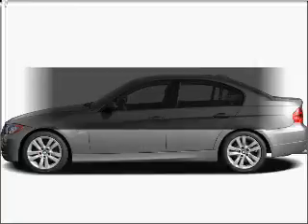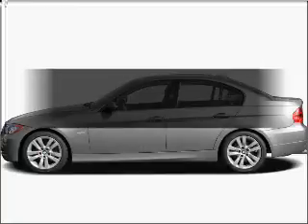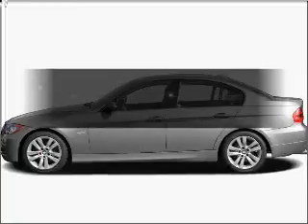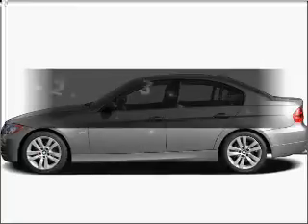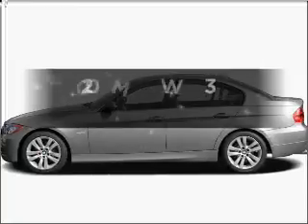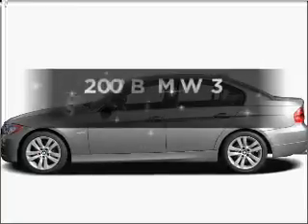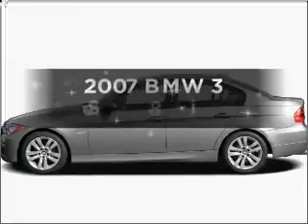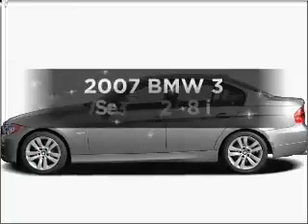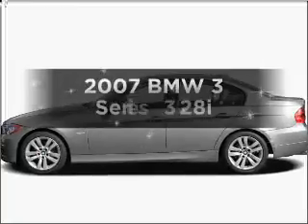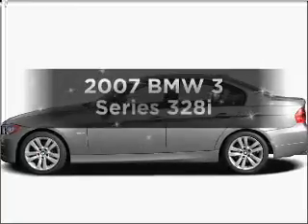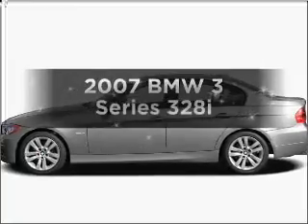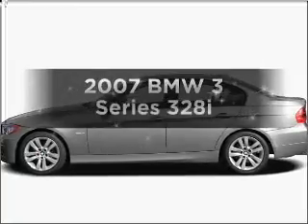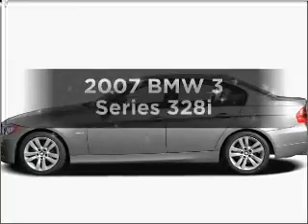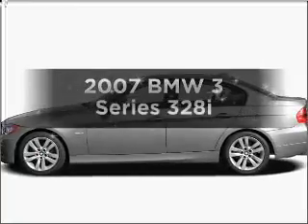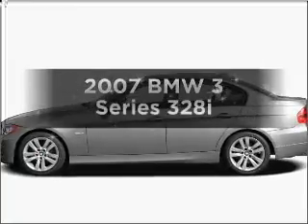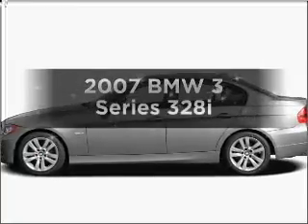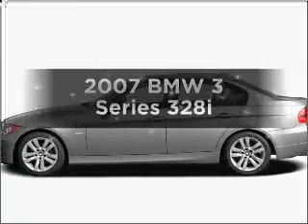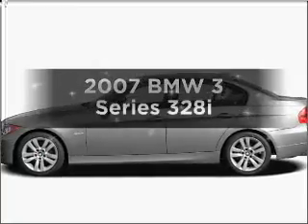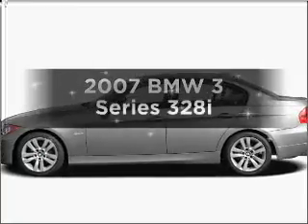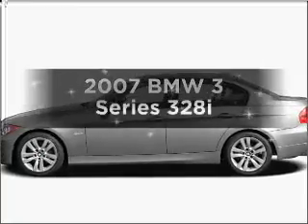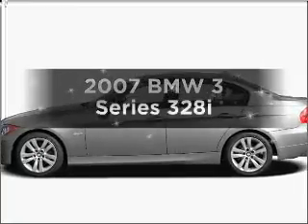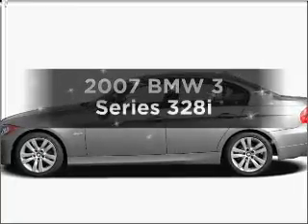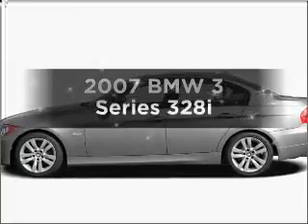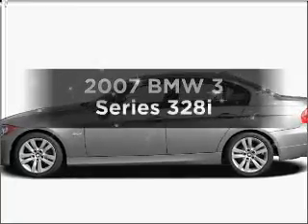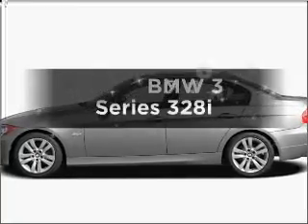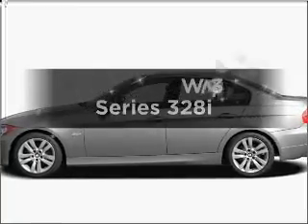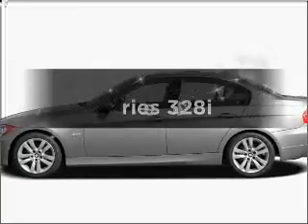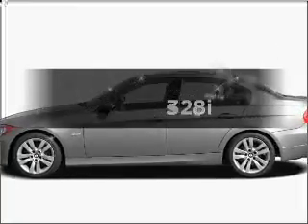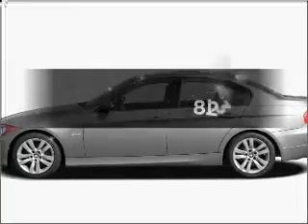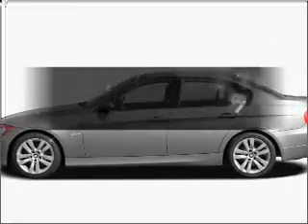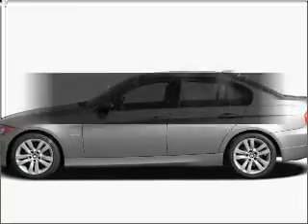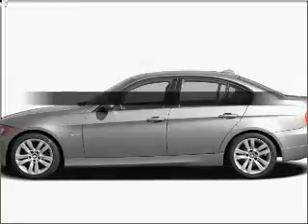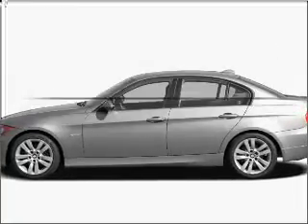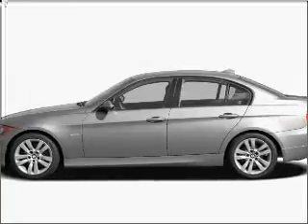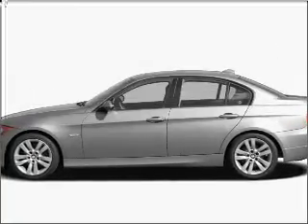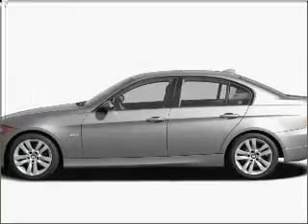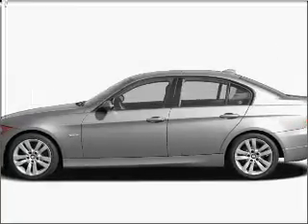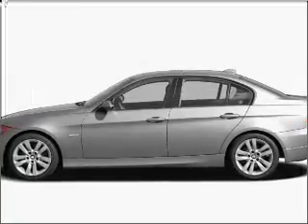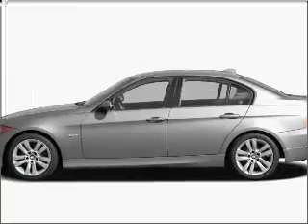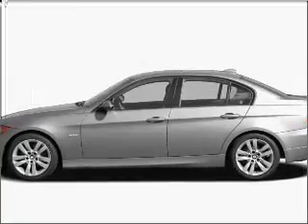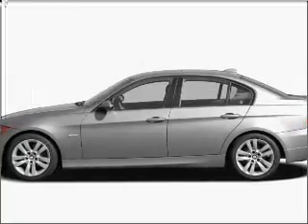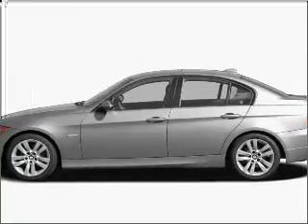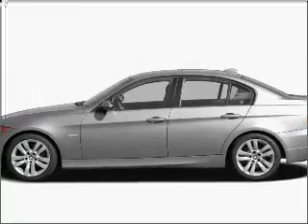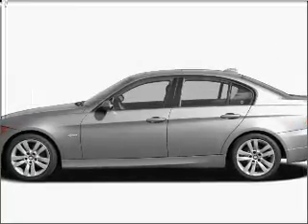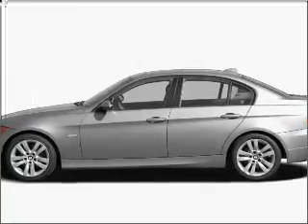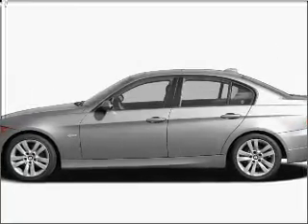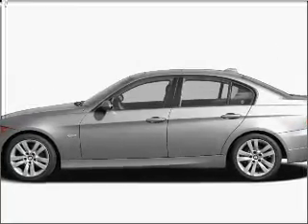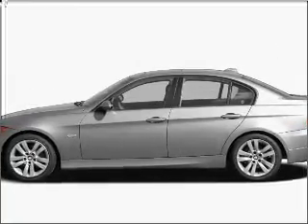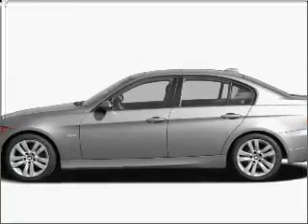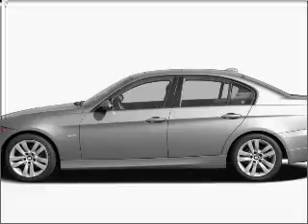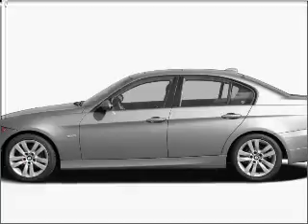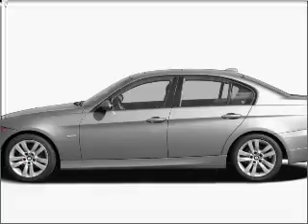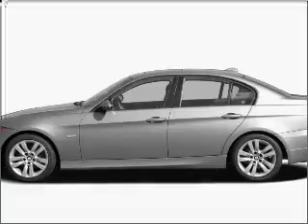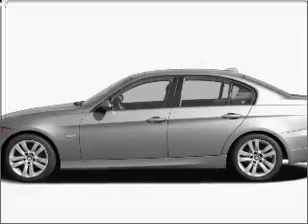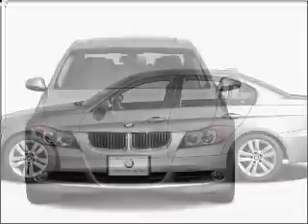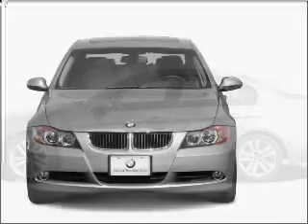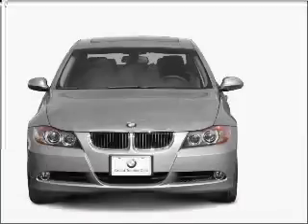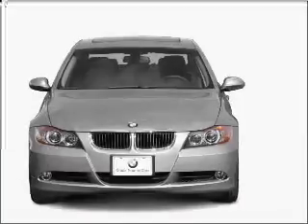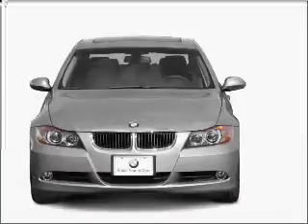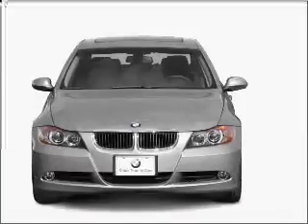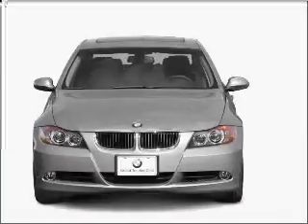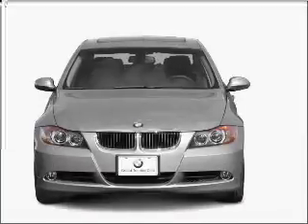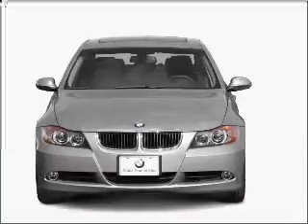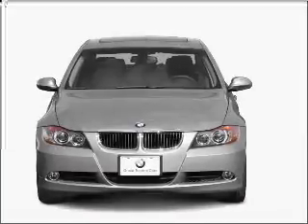Introducing the 2007 BMW 3 Series. Travel the roads in style and comfort in this great vehicle.